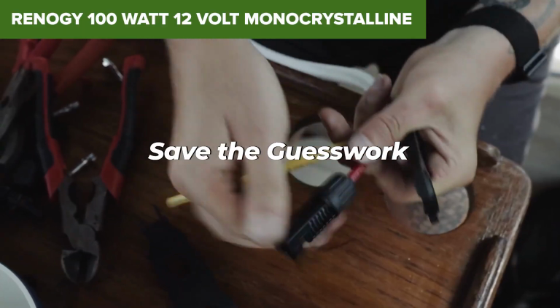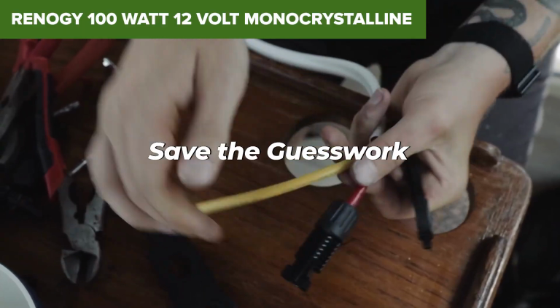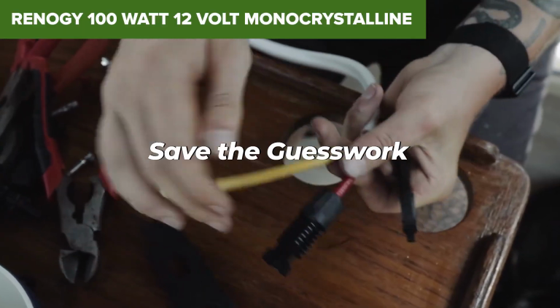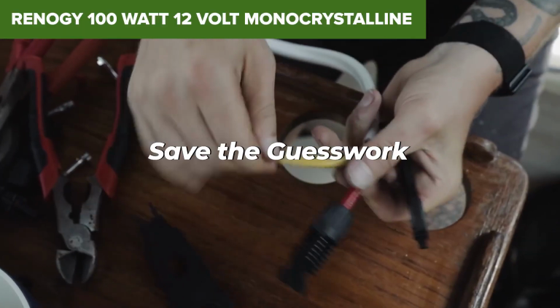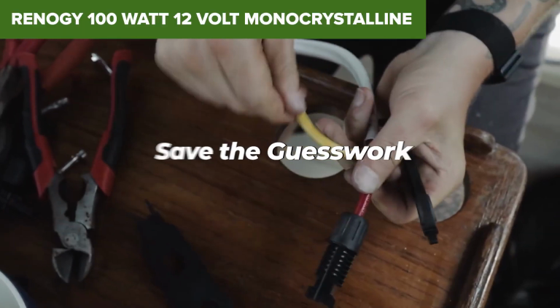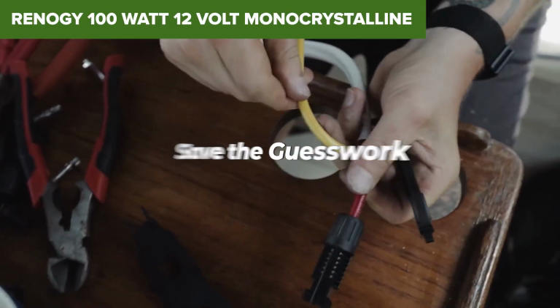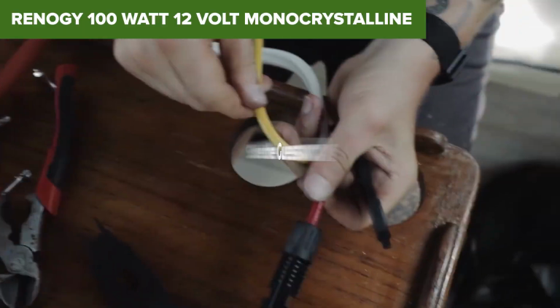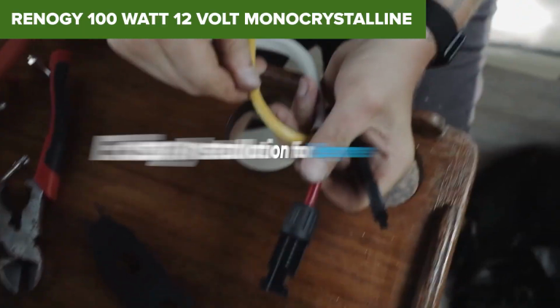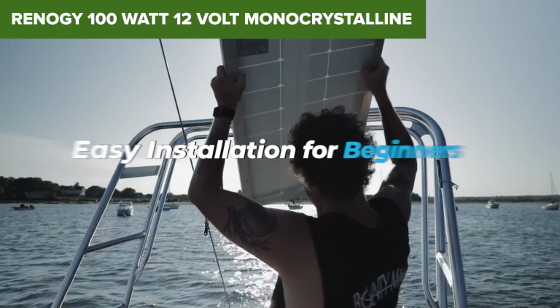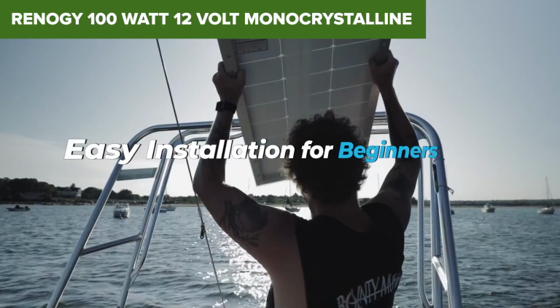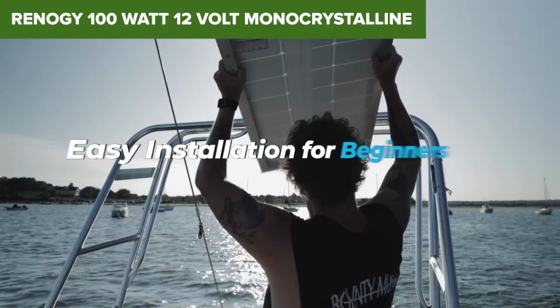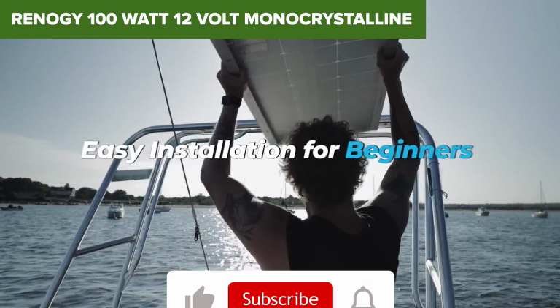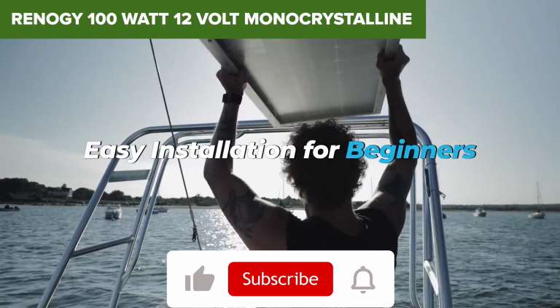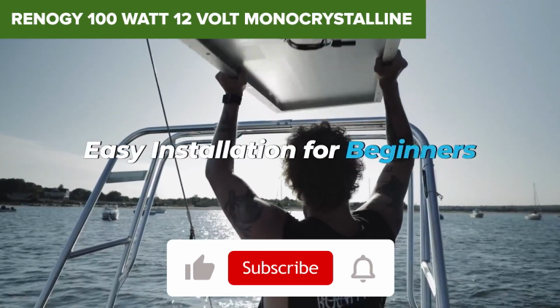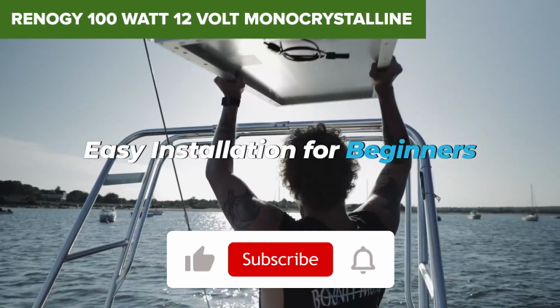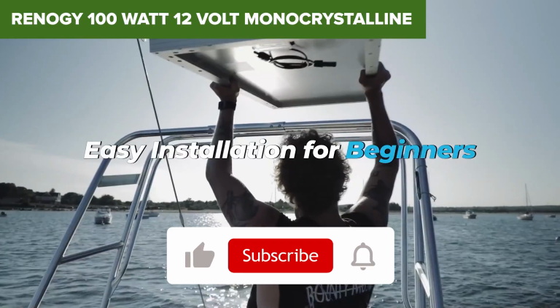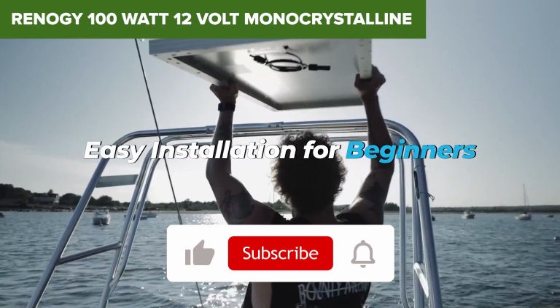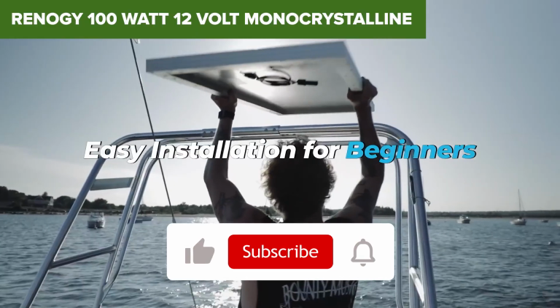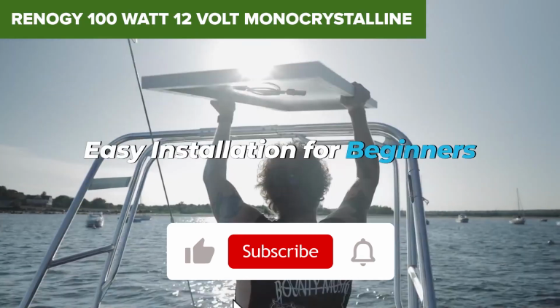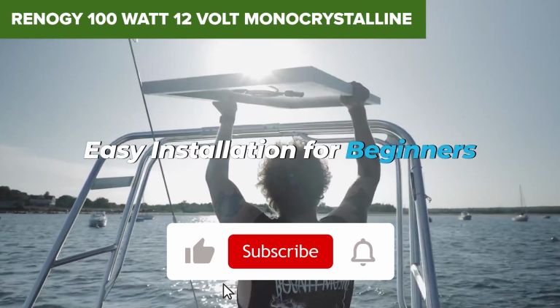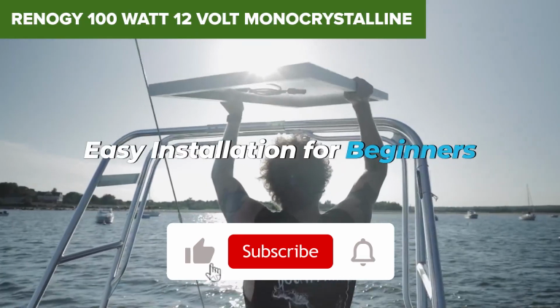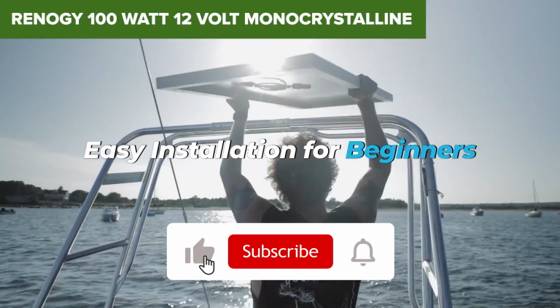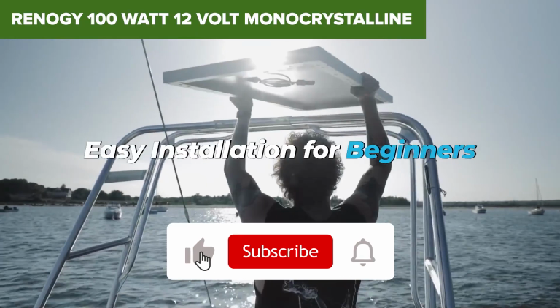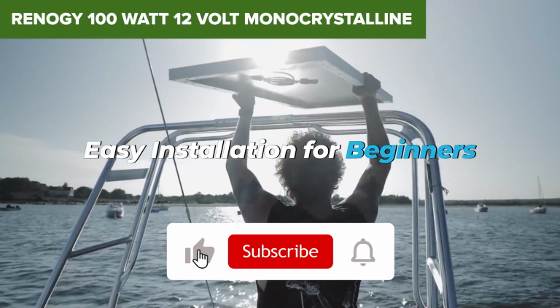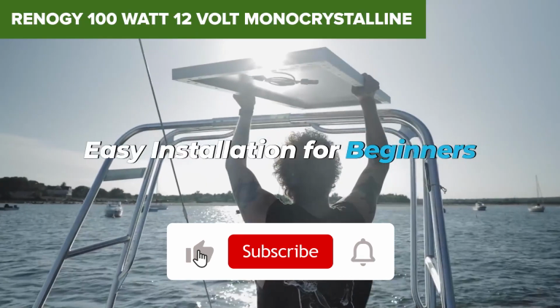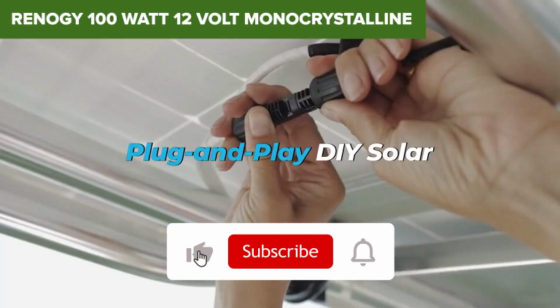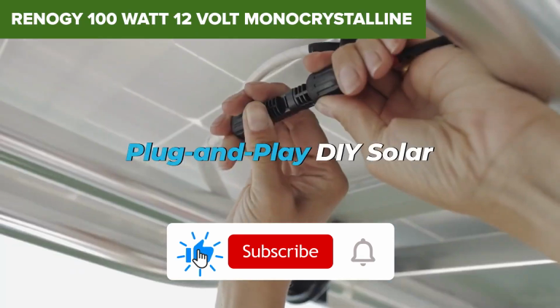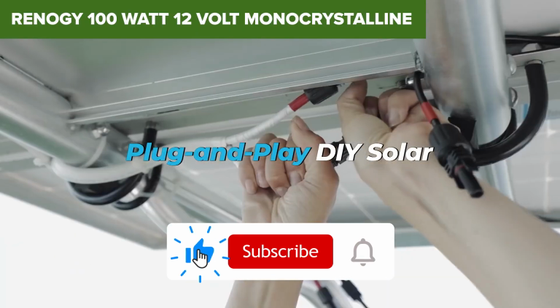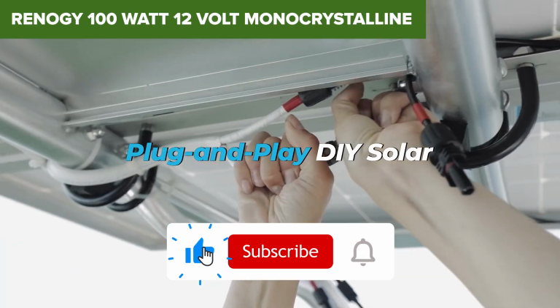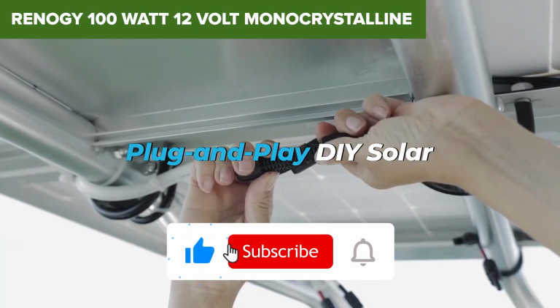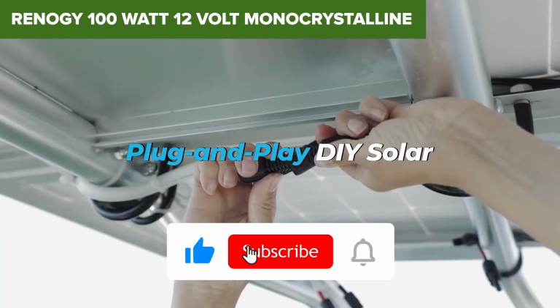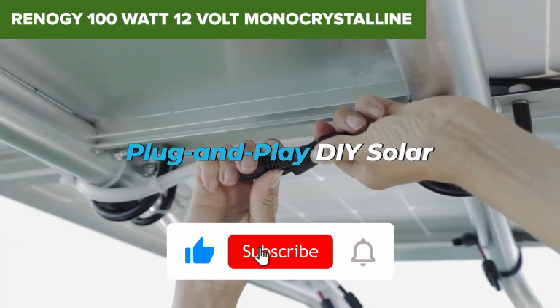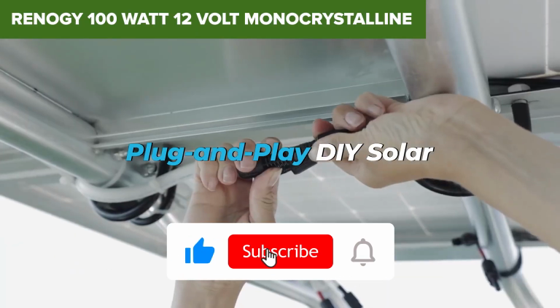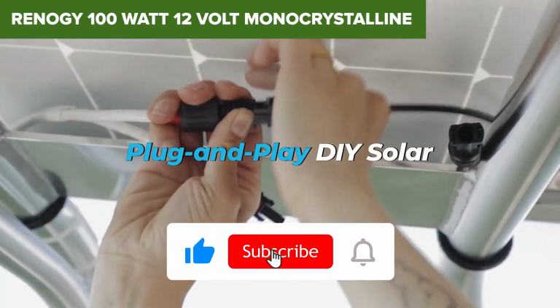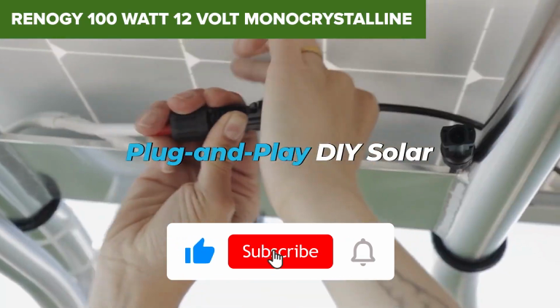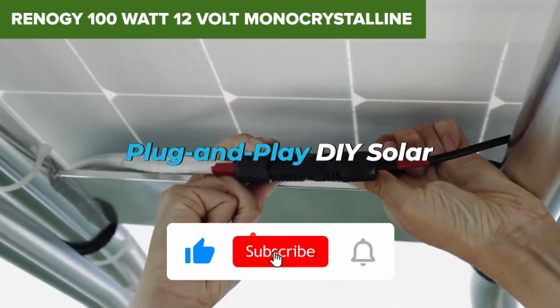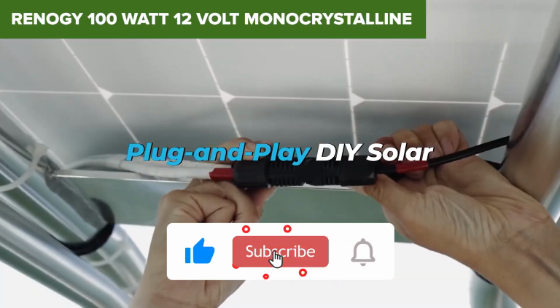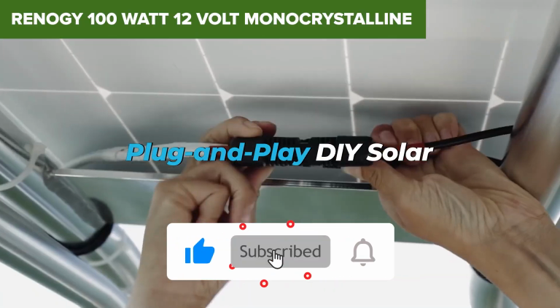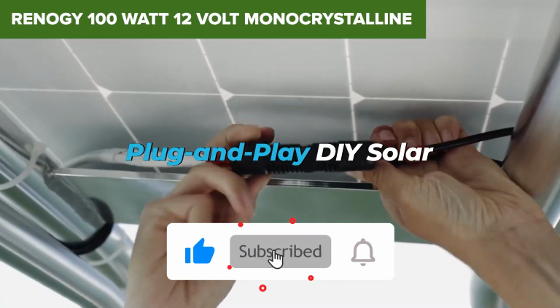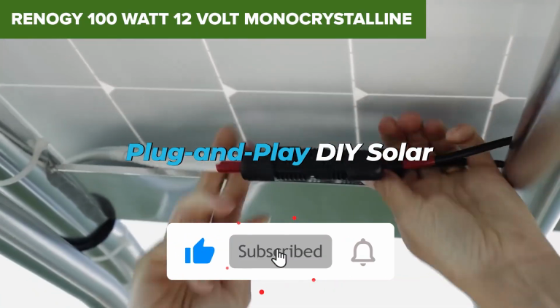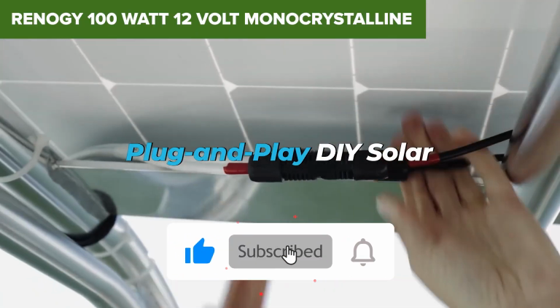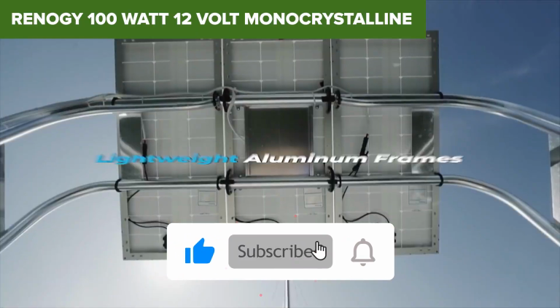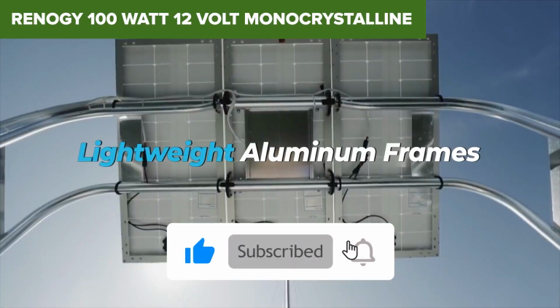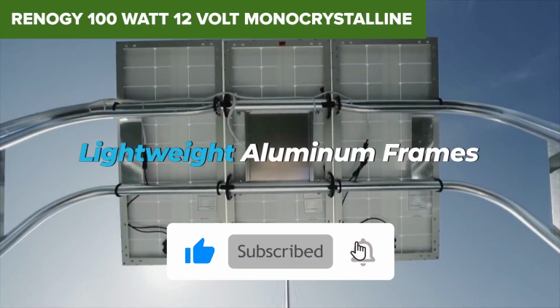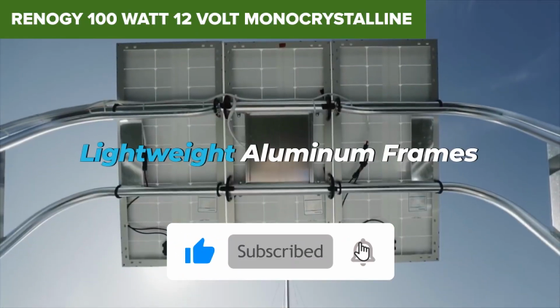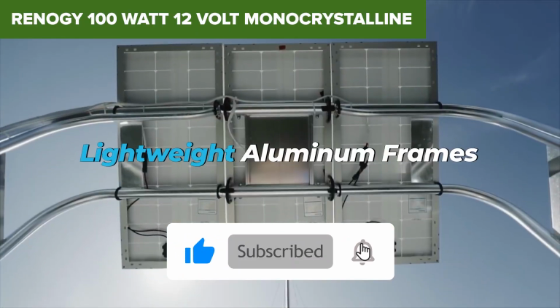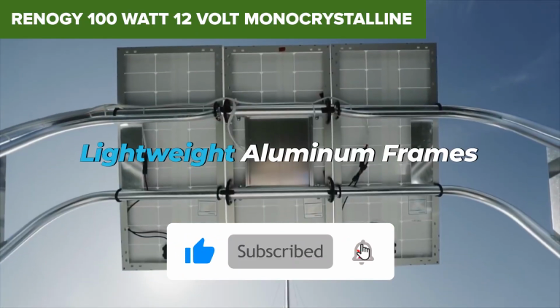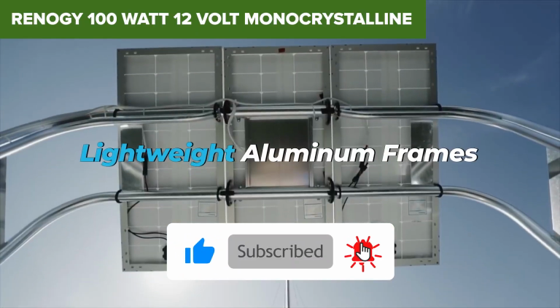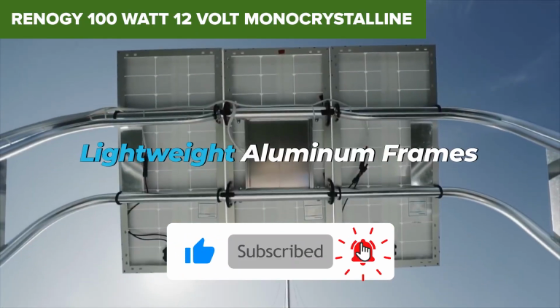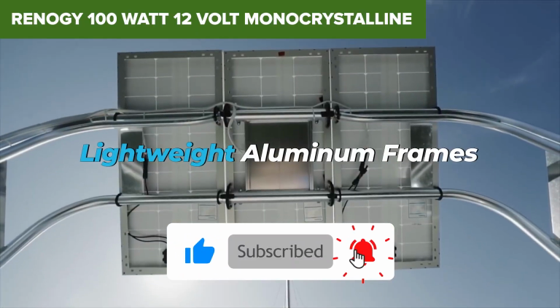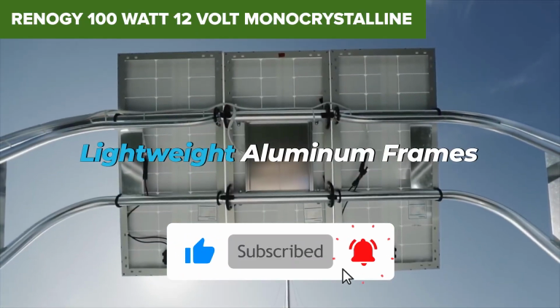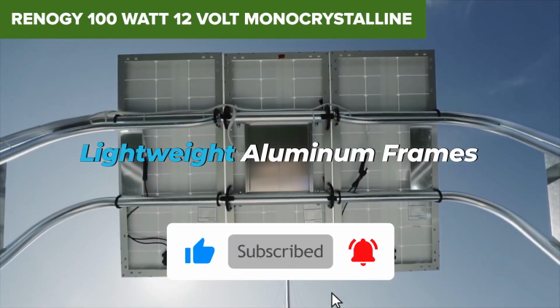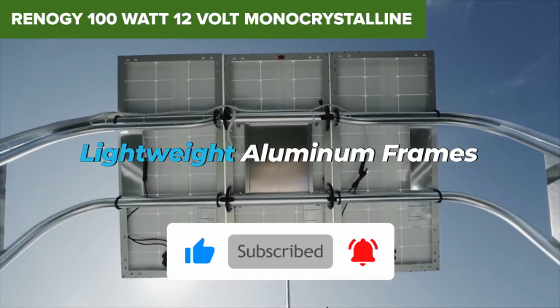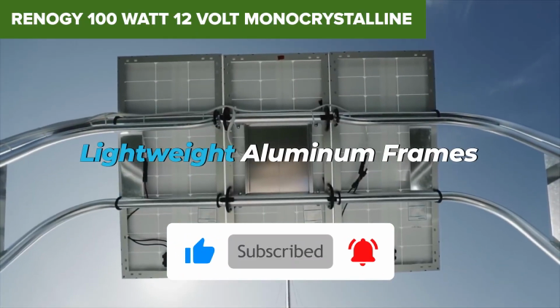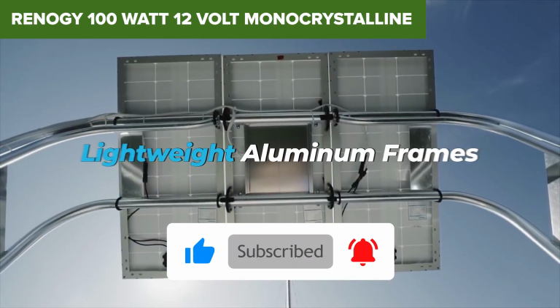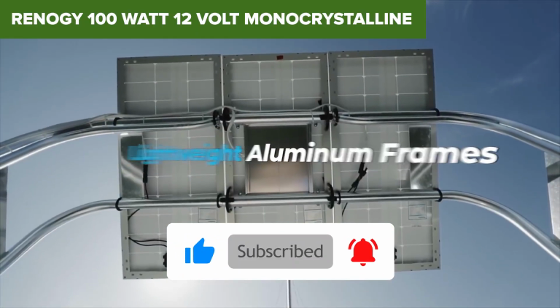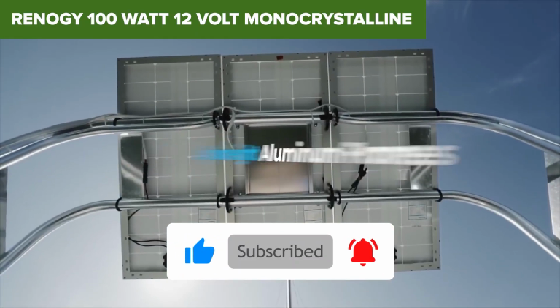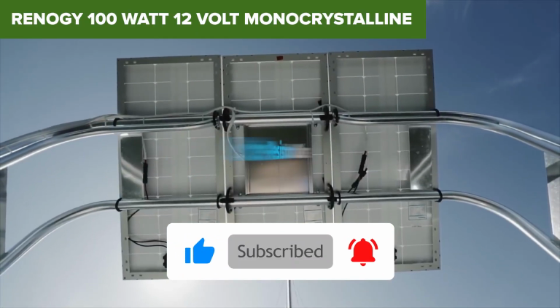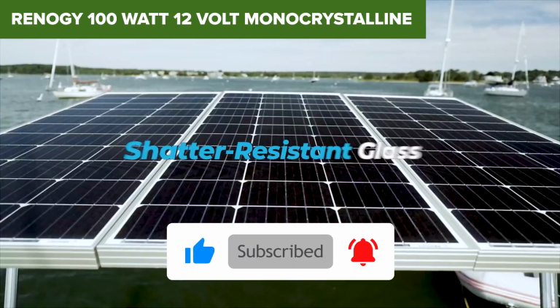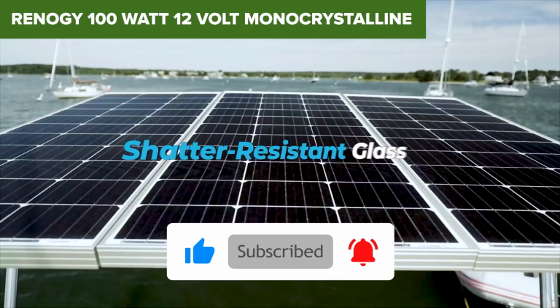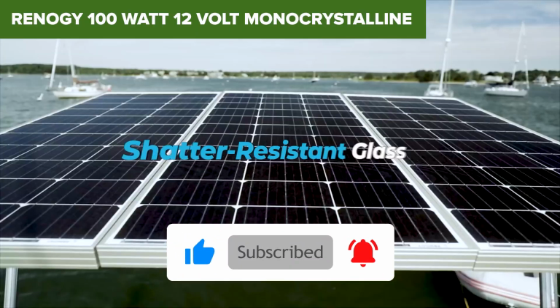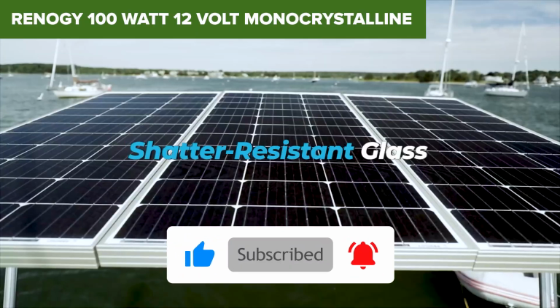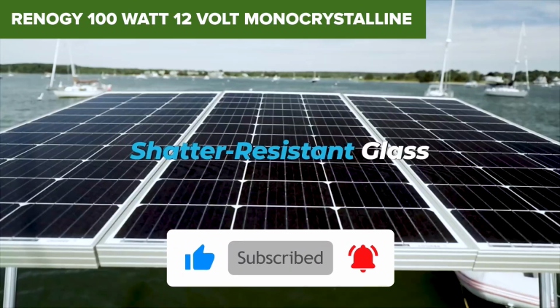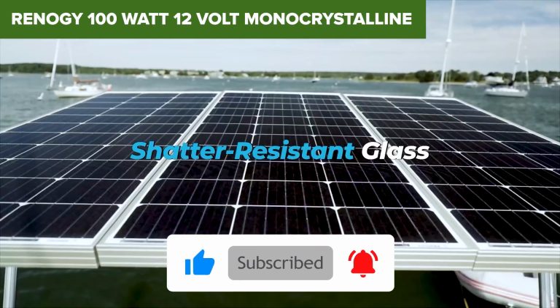If you're enjoying this so far, give the video a thumbs up and hit that subscribe button. More gear reviews like this are on the way!